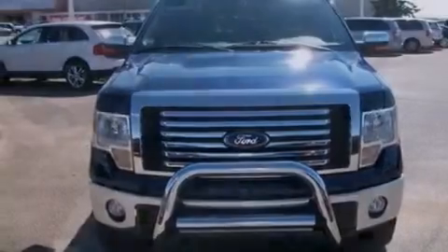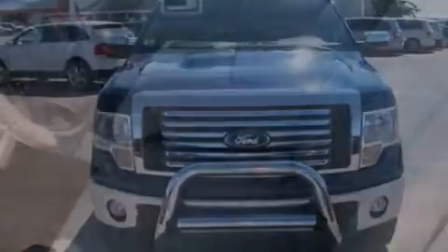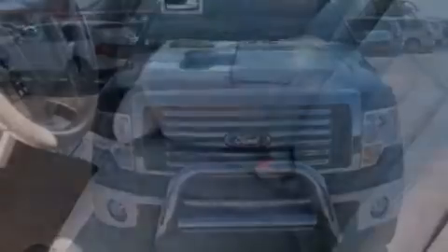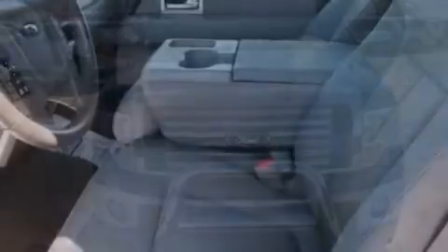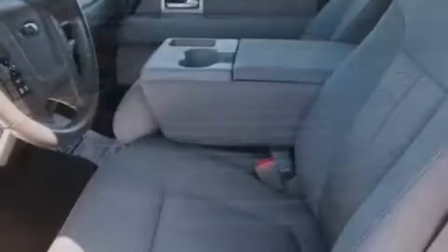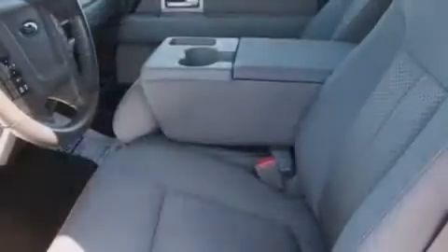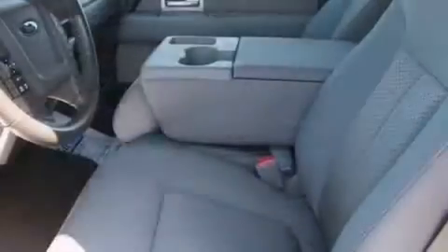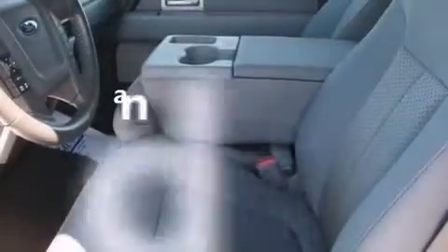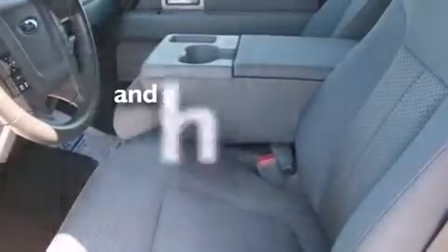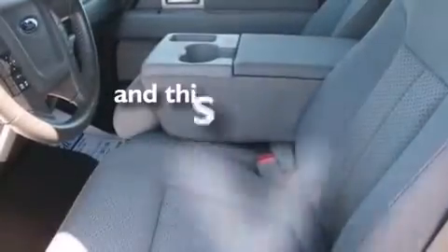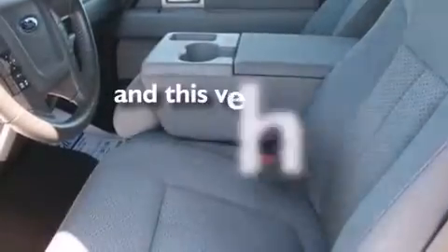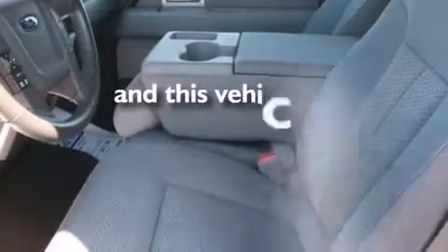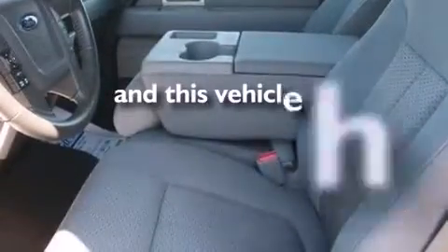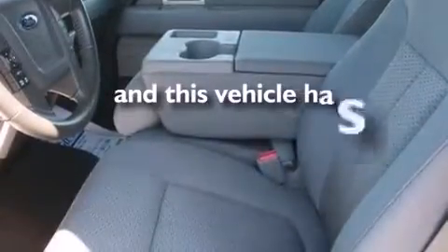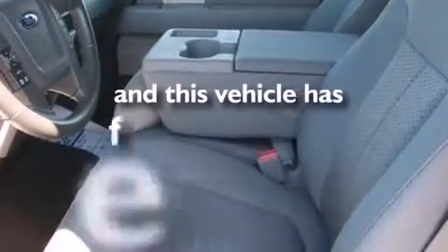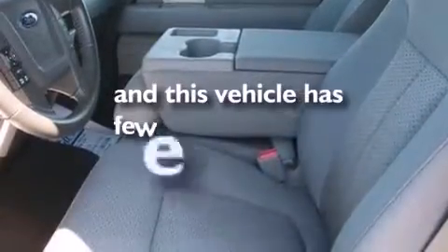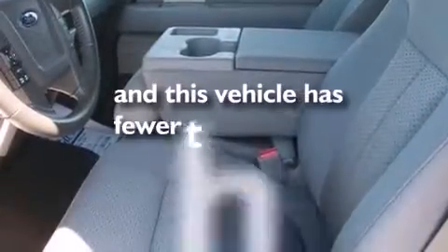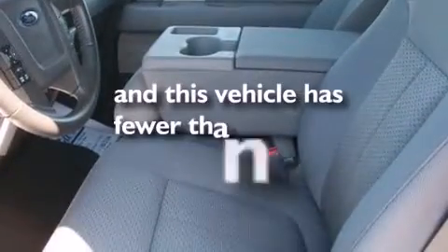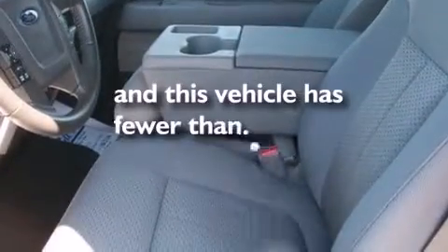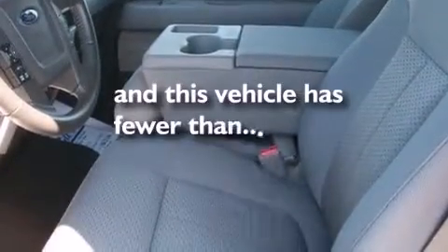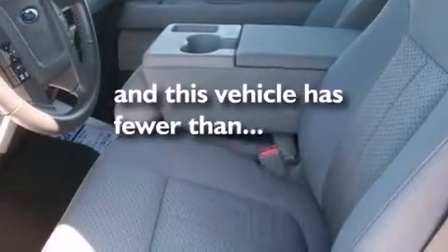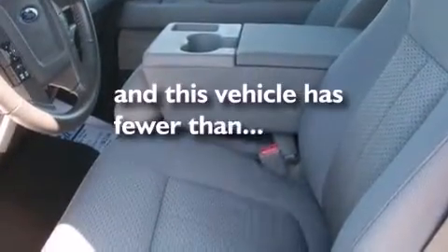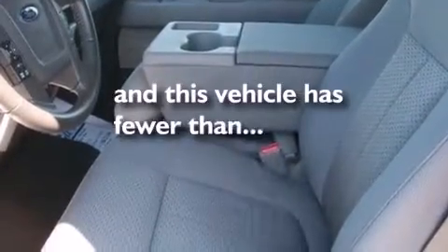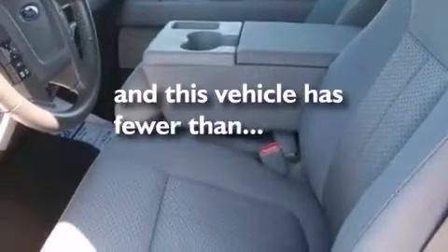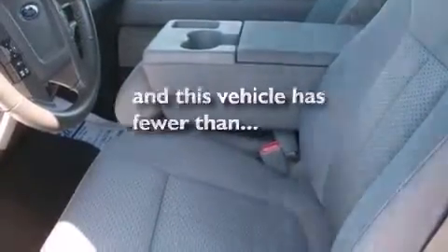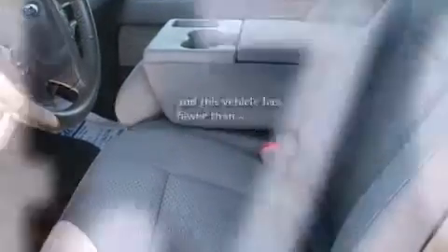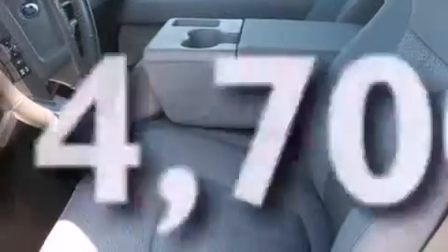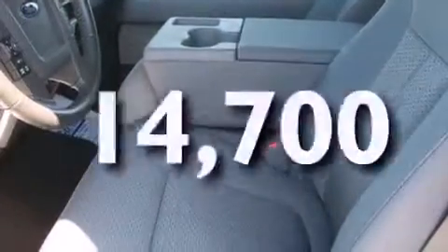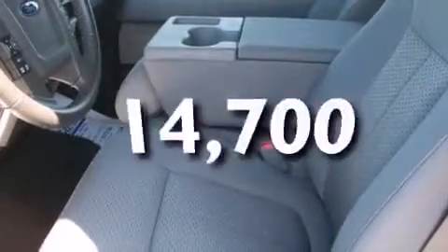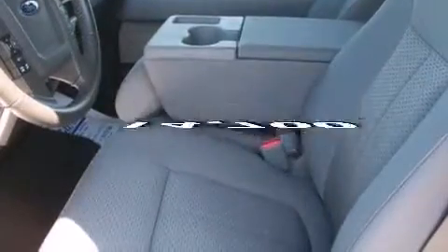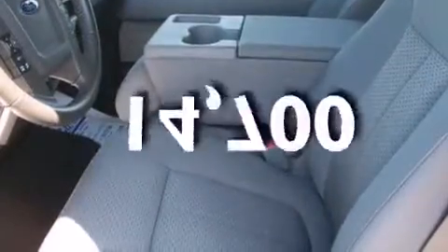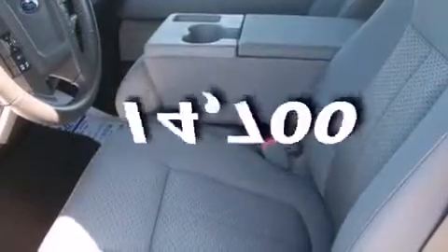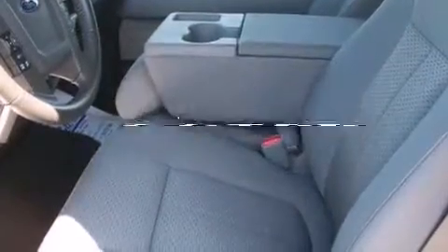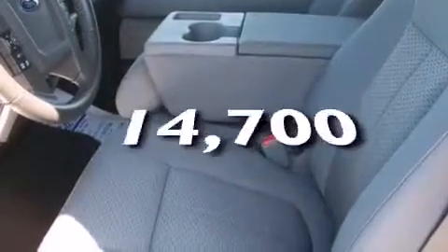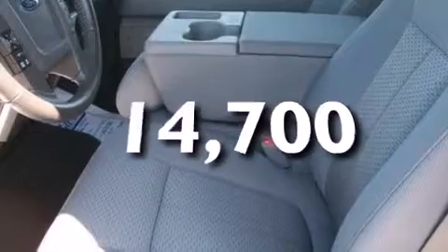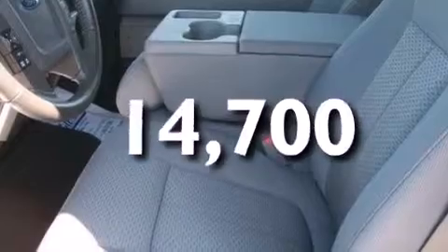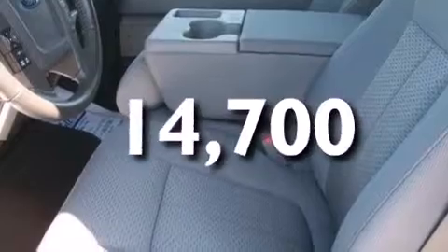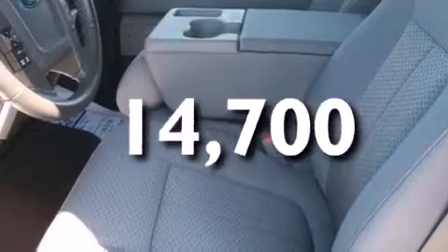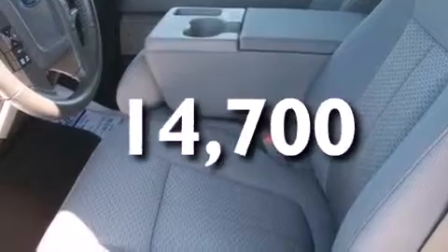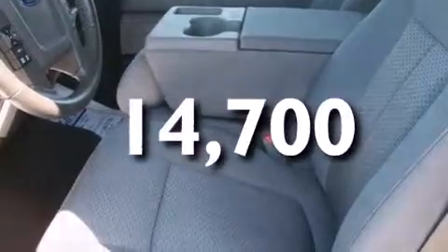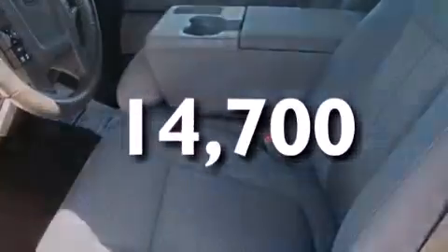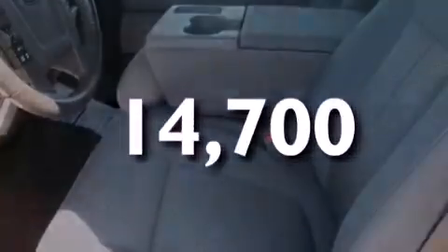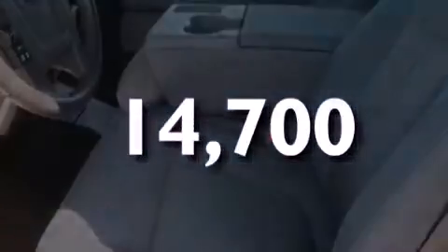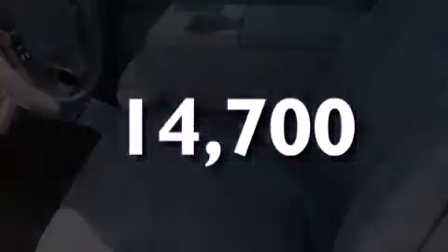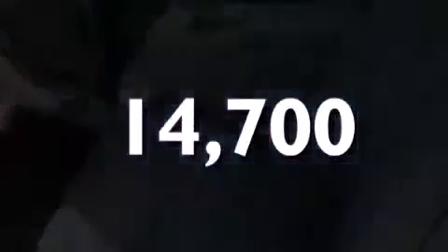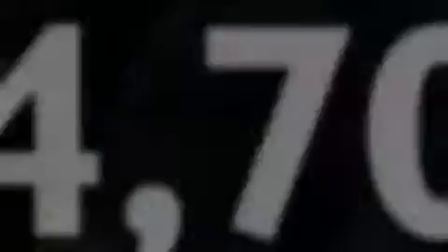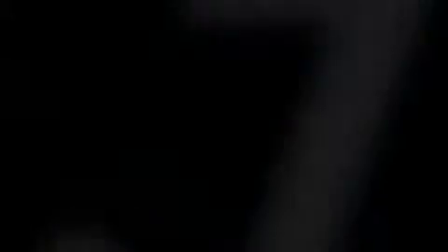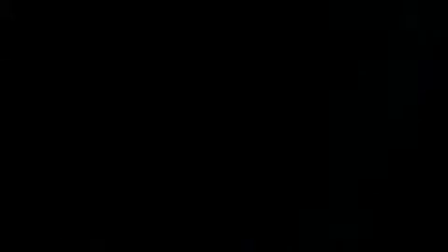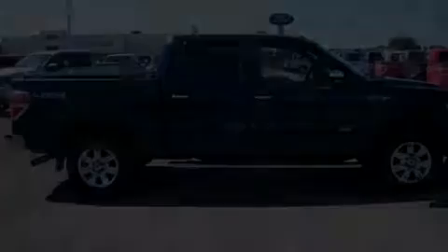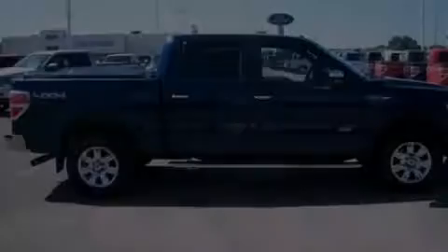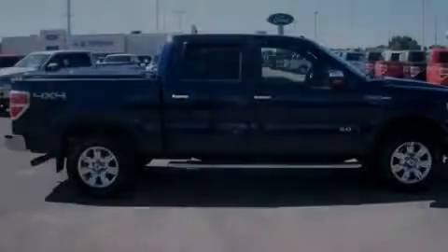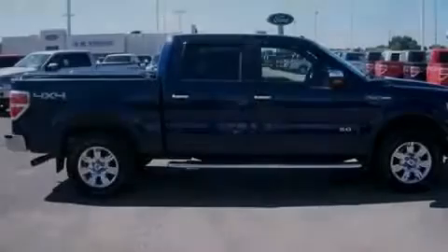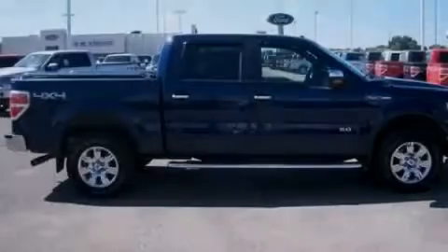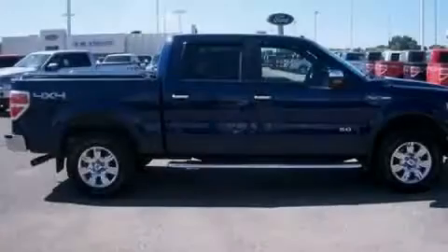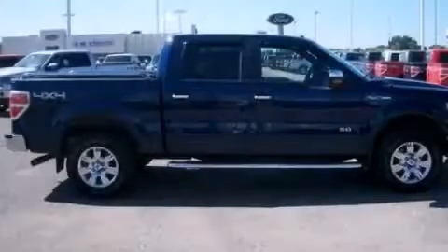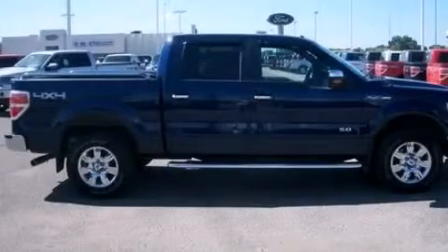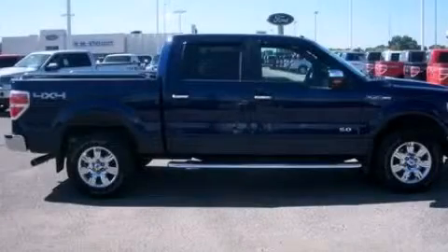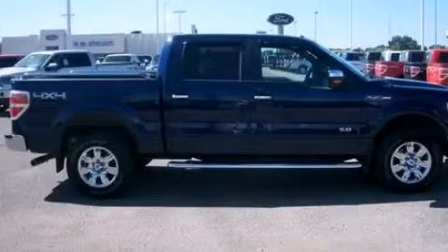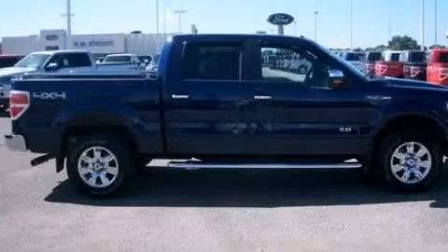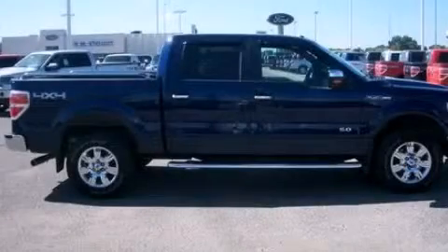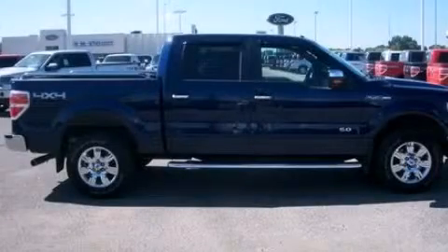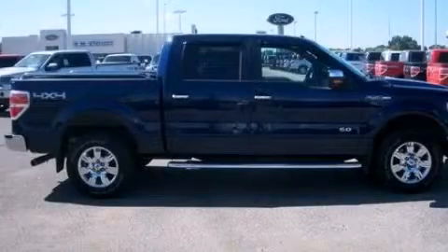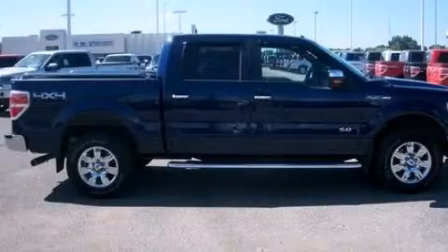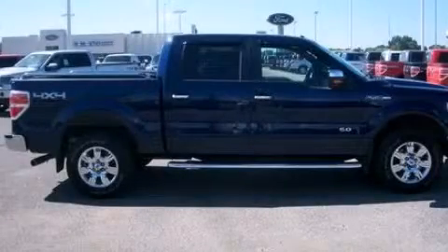This vehicle has fewer than 15,000 miles on the odometer. Please call us today for more information on this great vehicle.